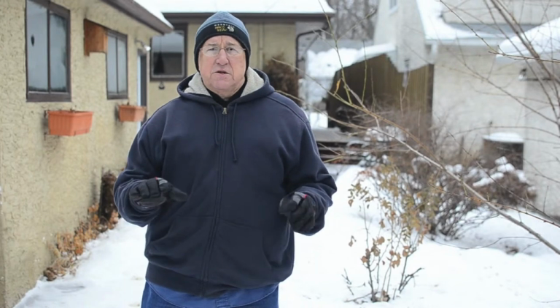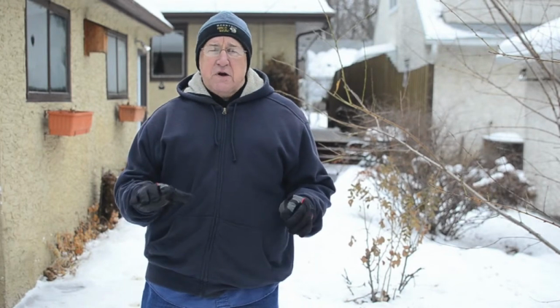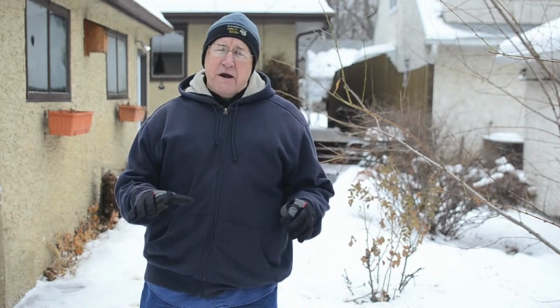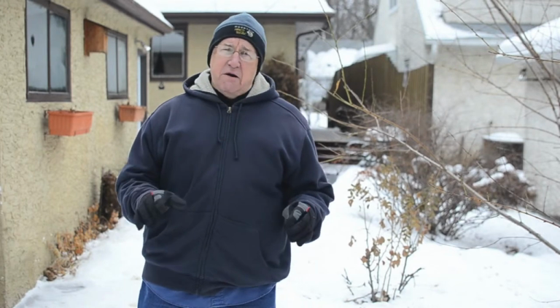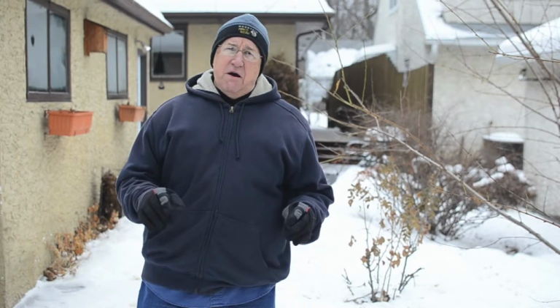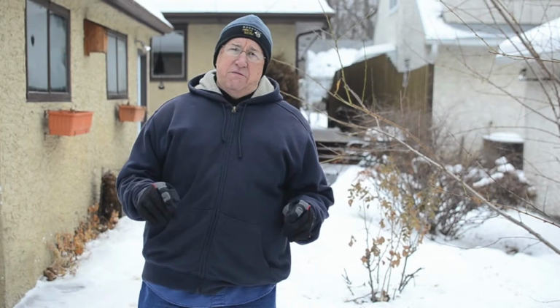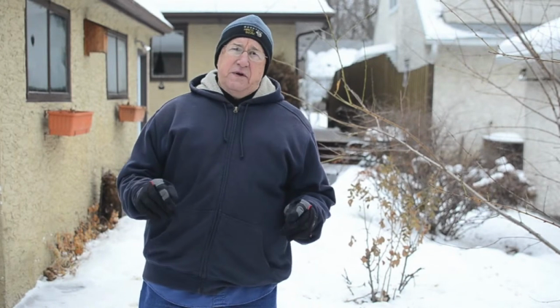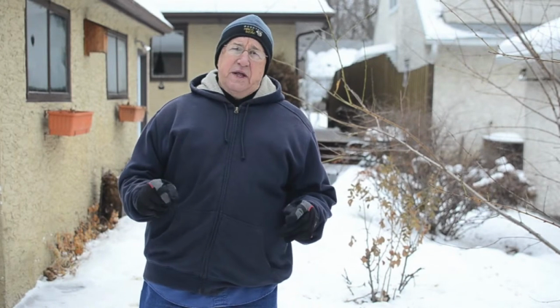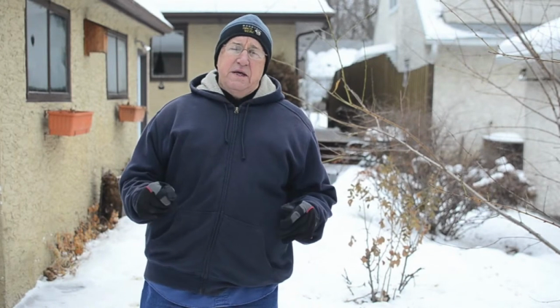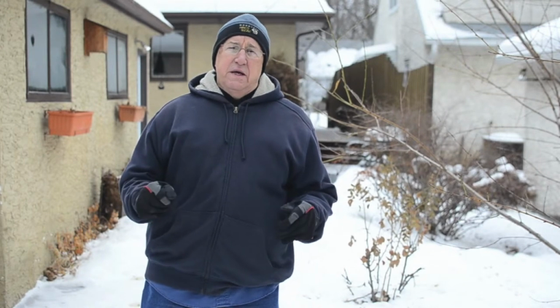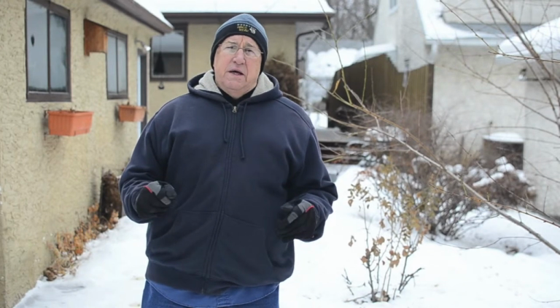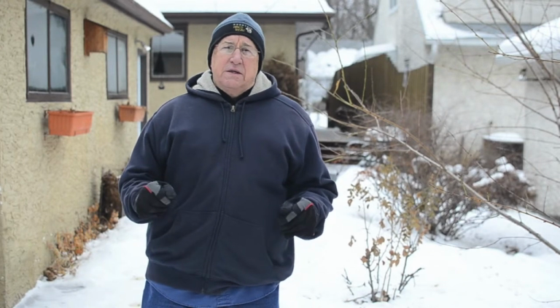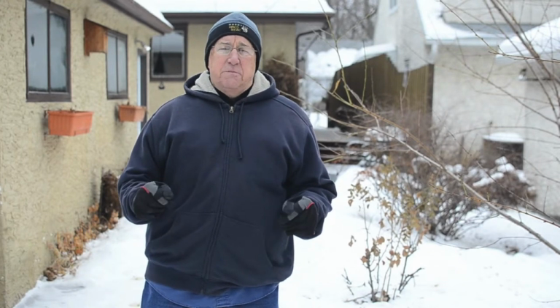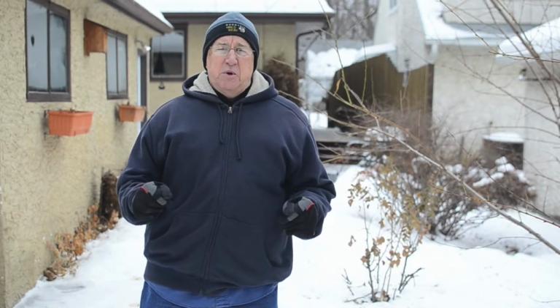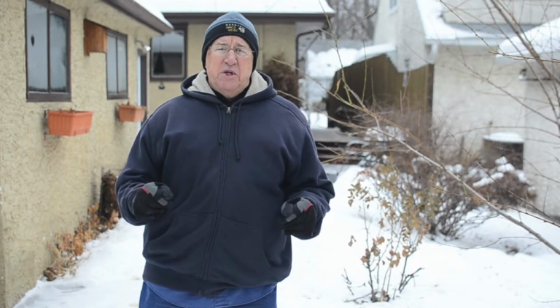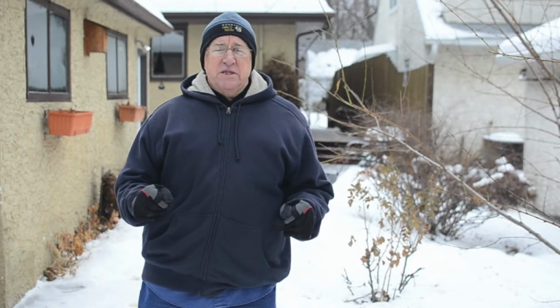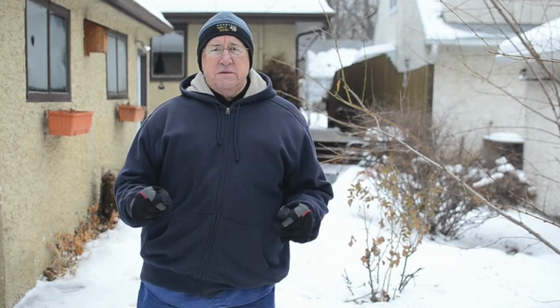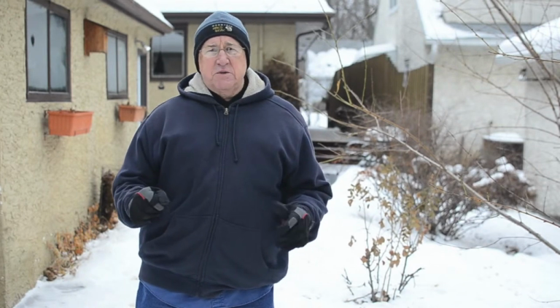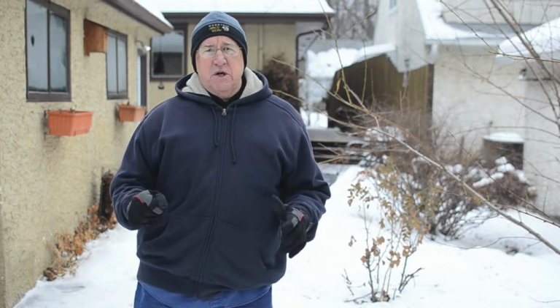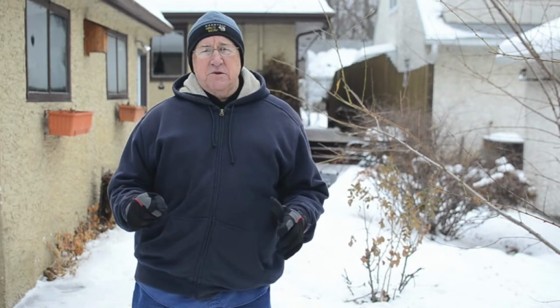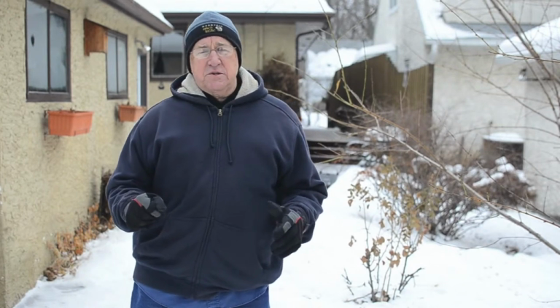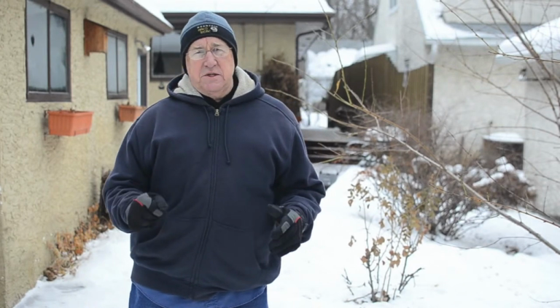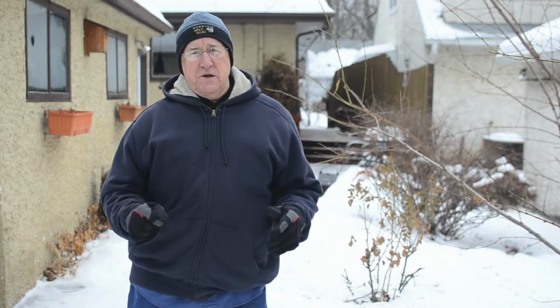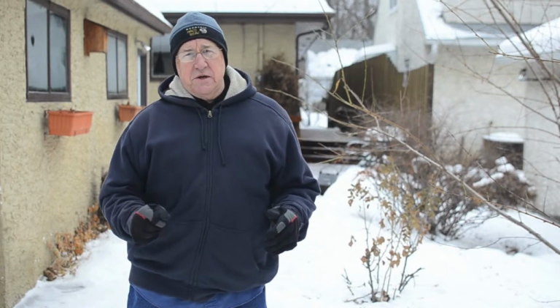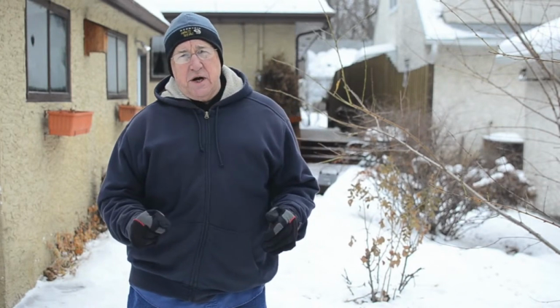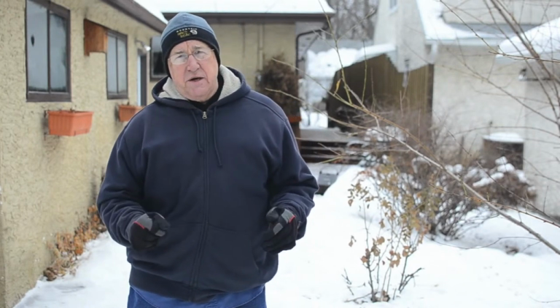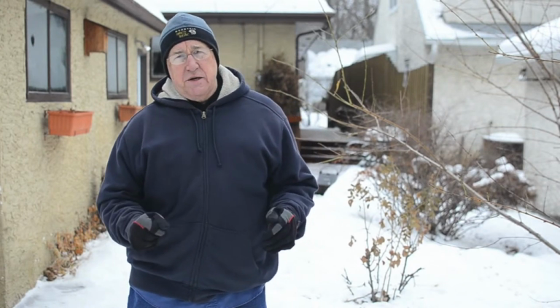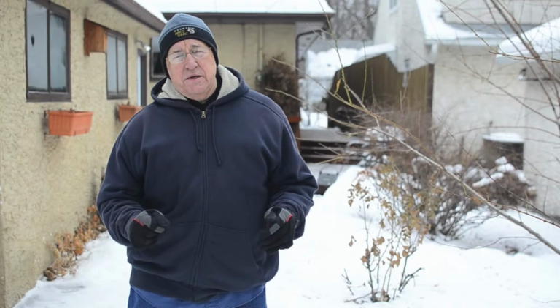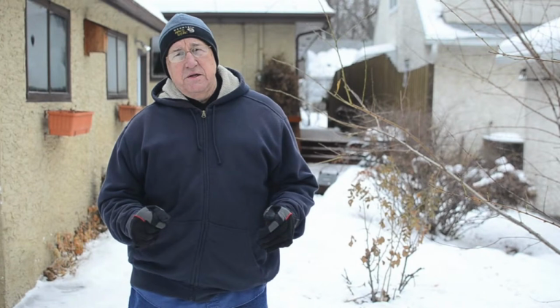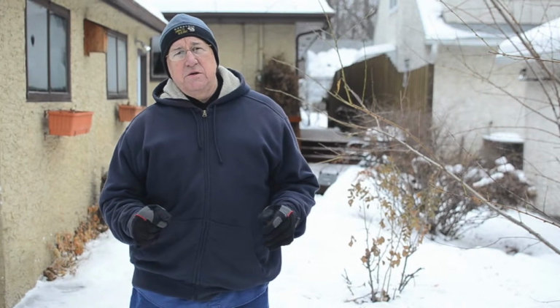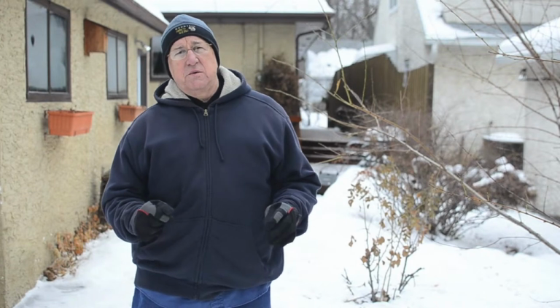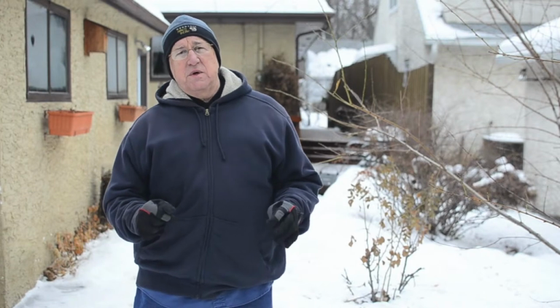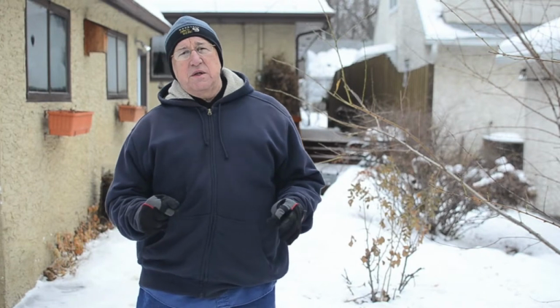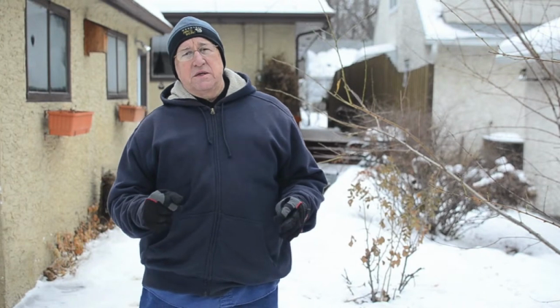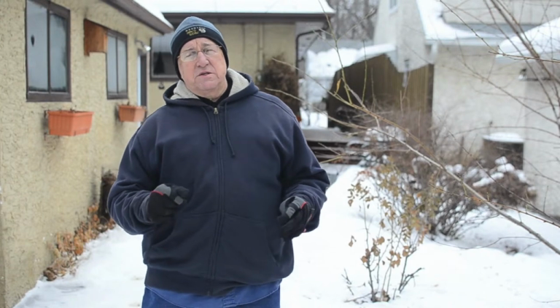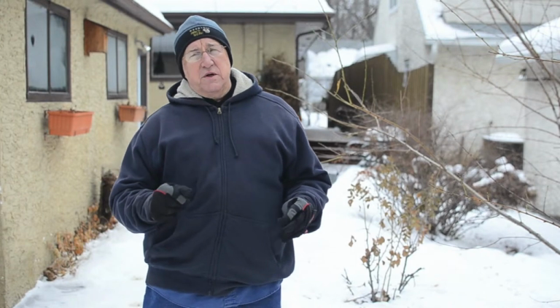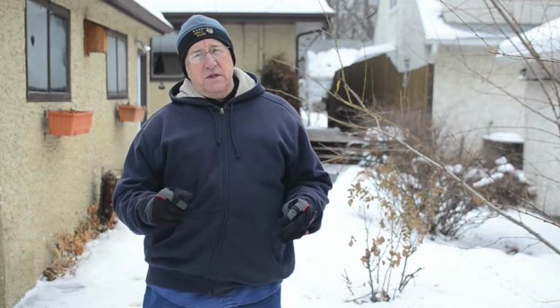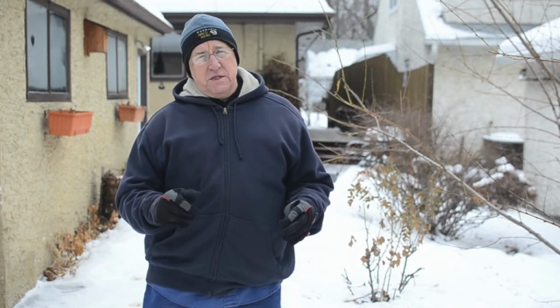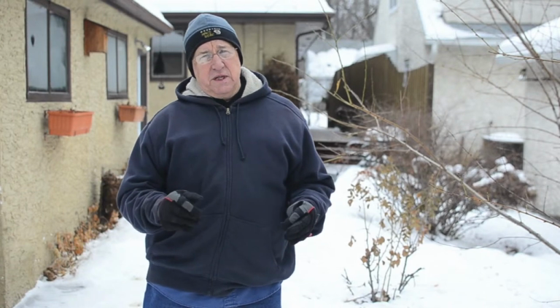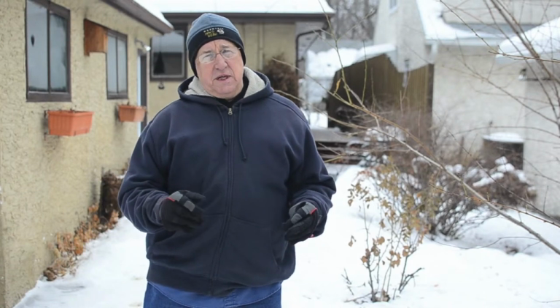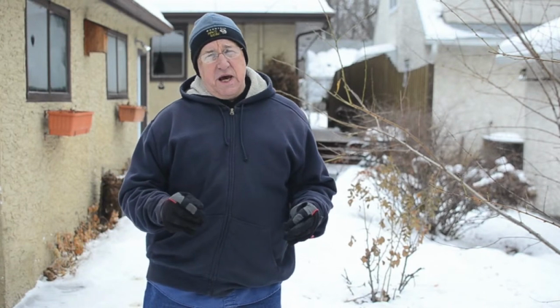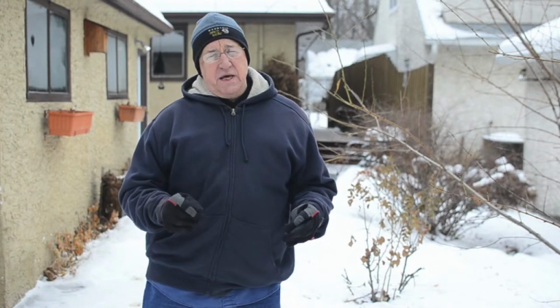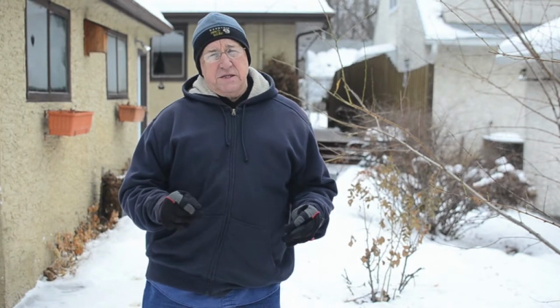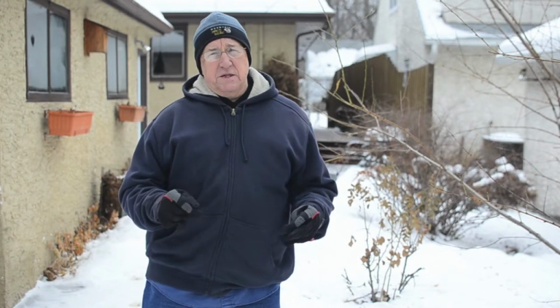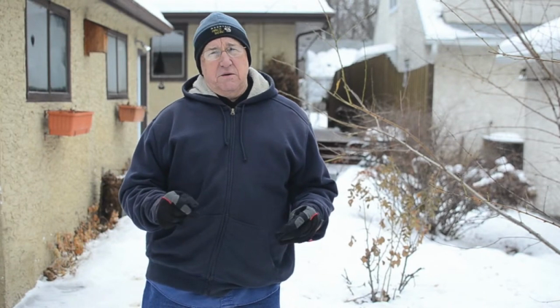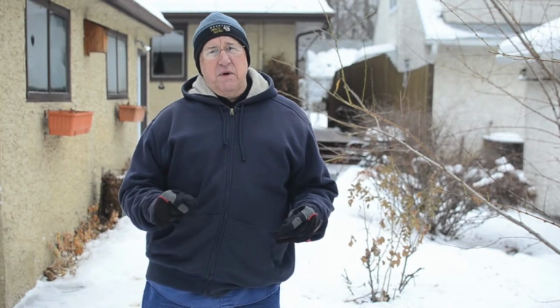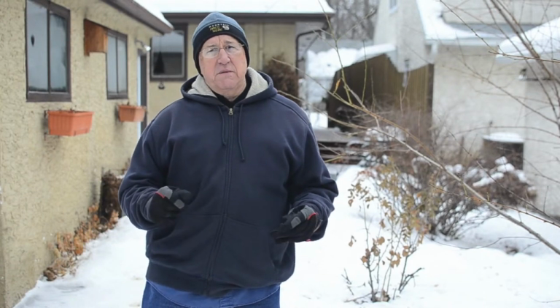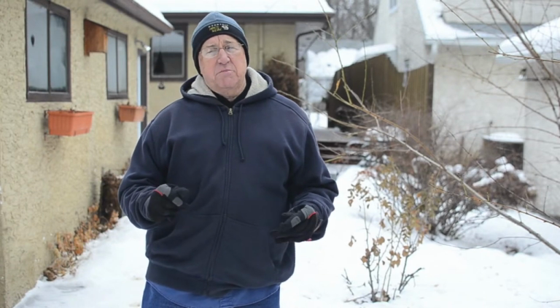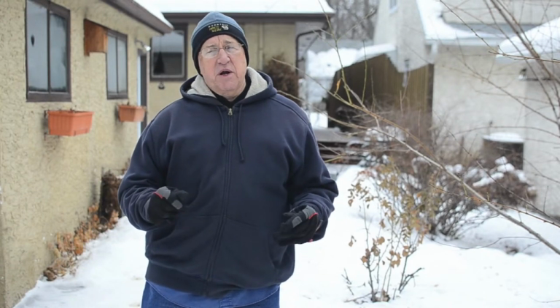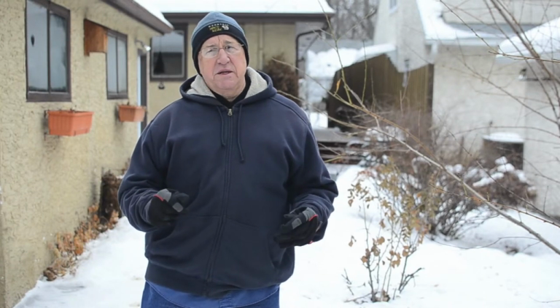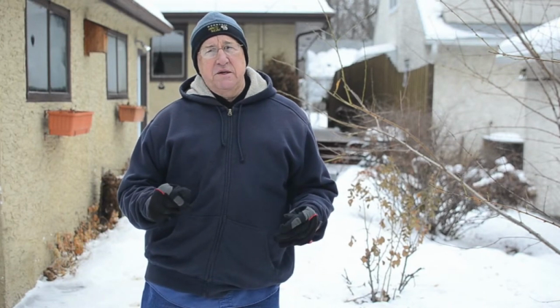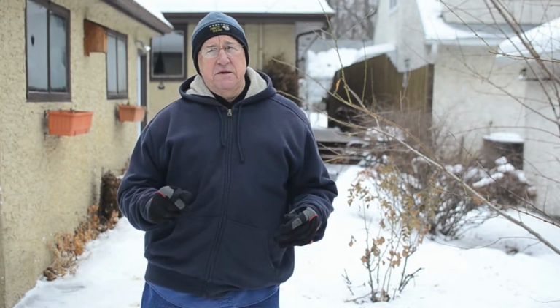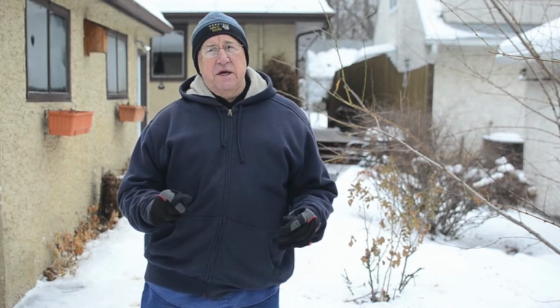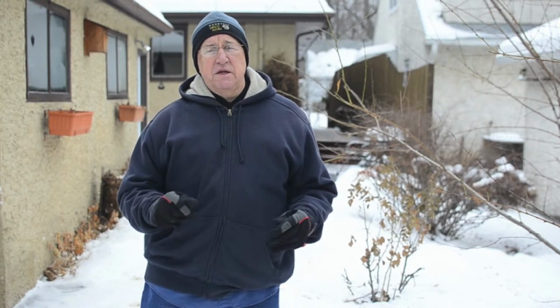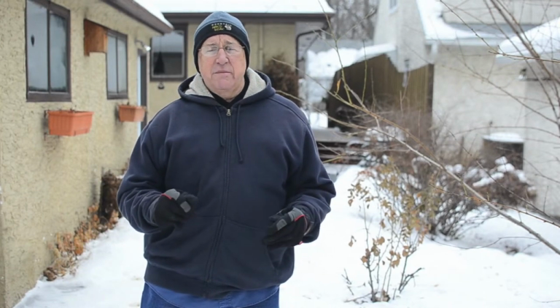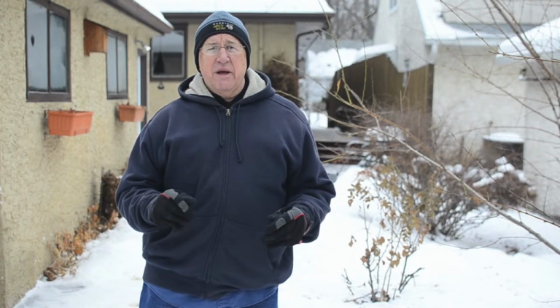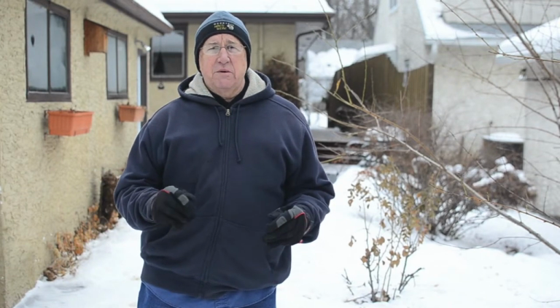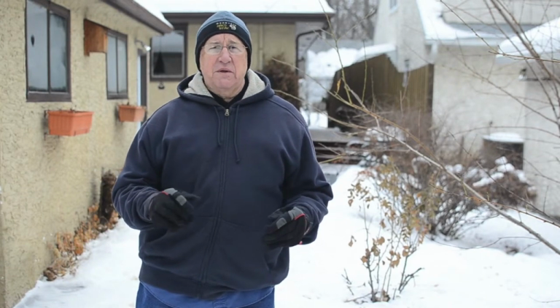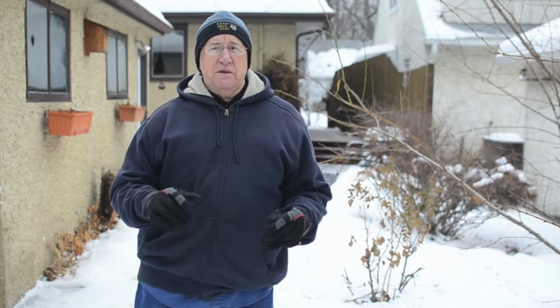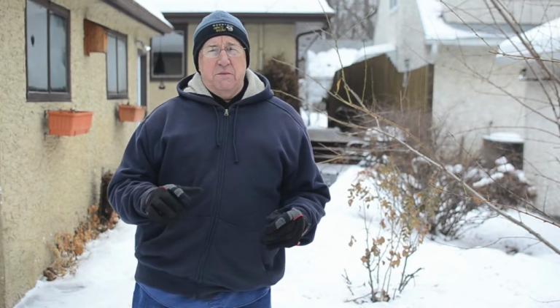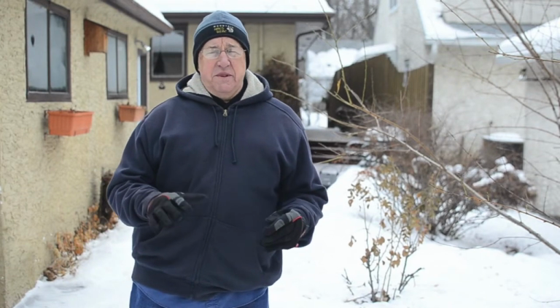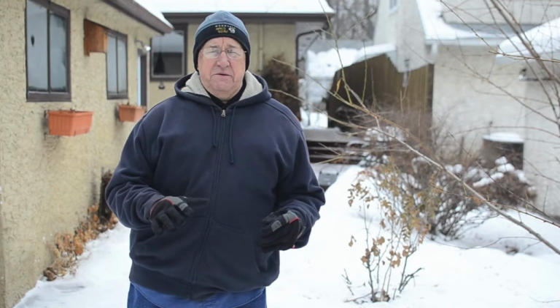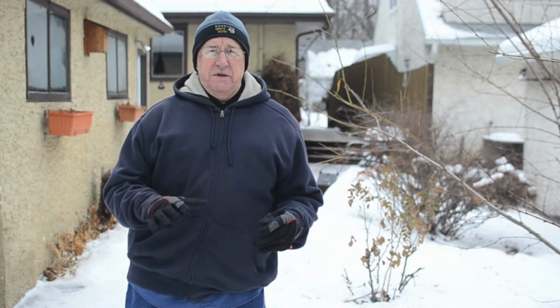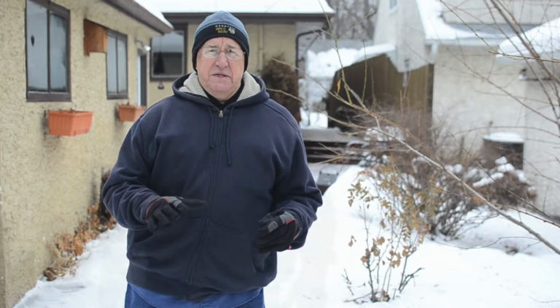So try ground feeding to pull in some juncos to your yard. You will enjoy these little guys — they'll really brighten your day no matter what the weather is.